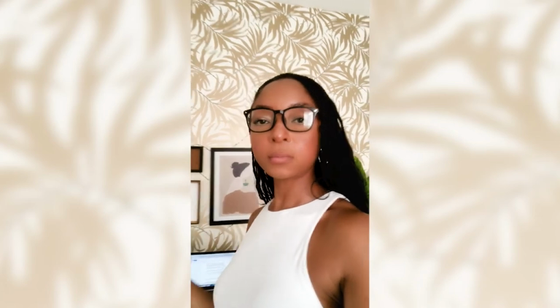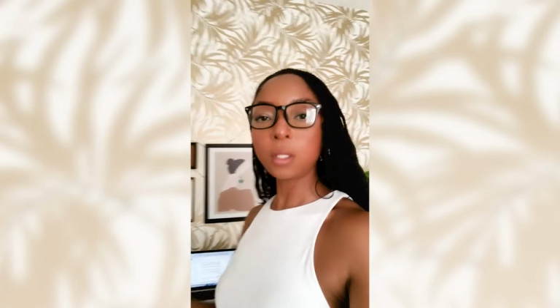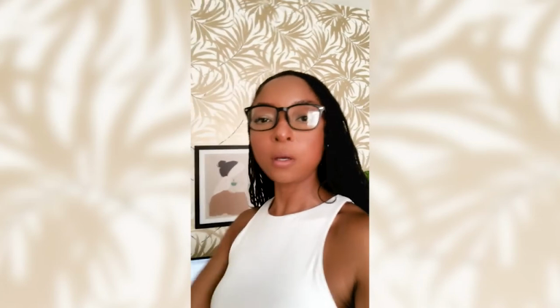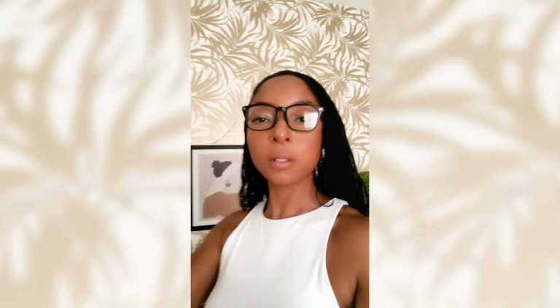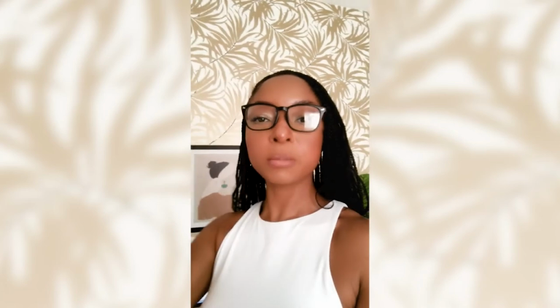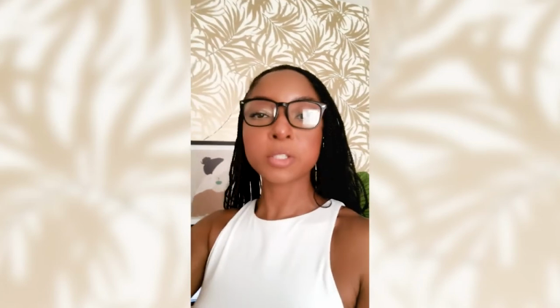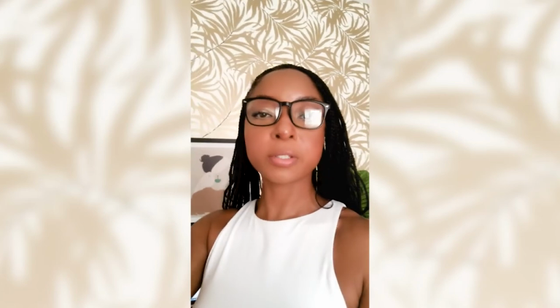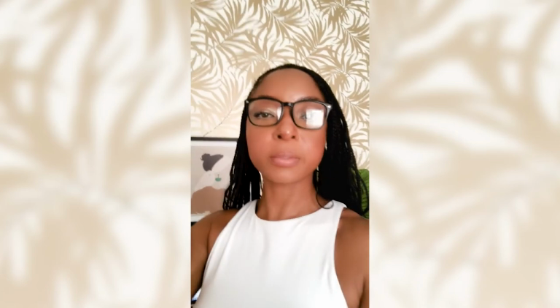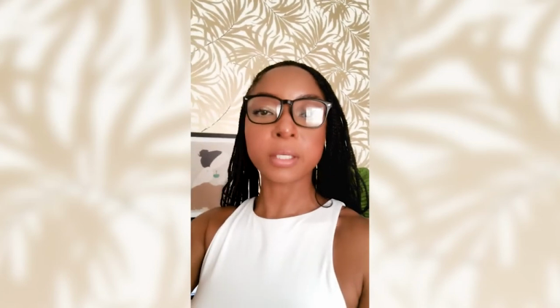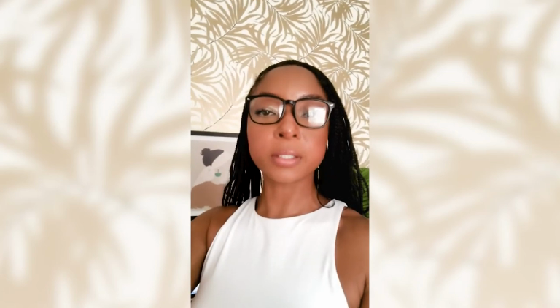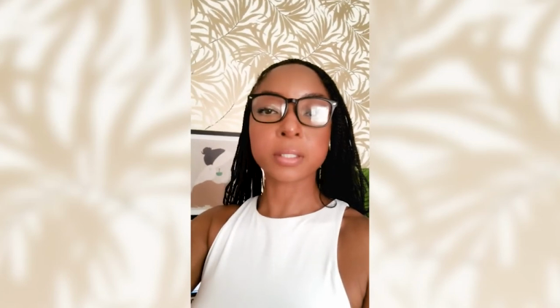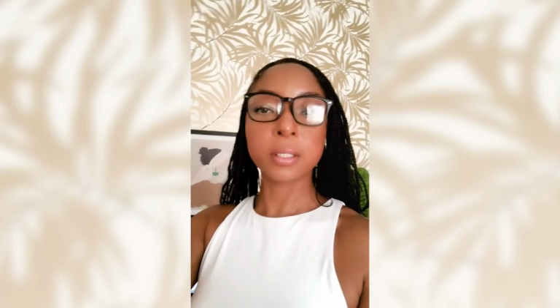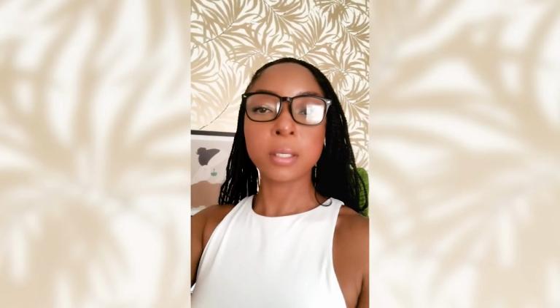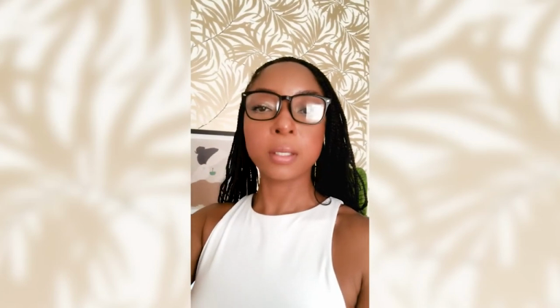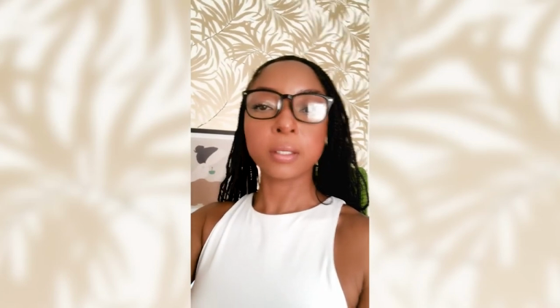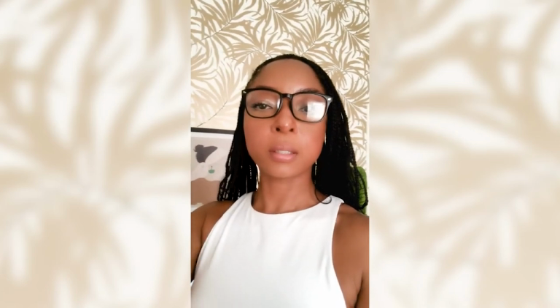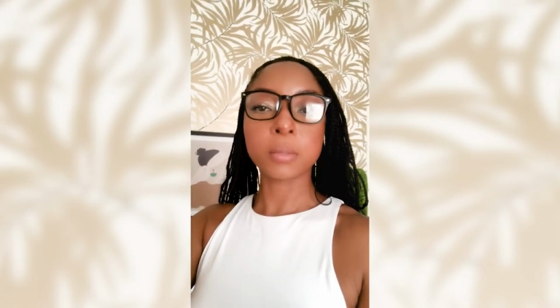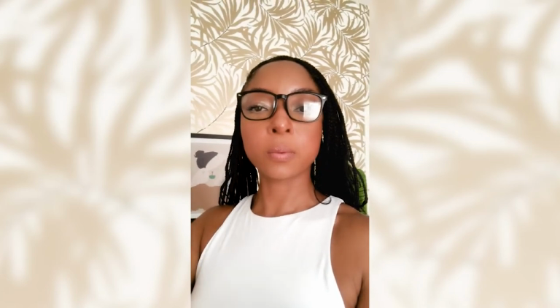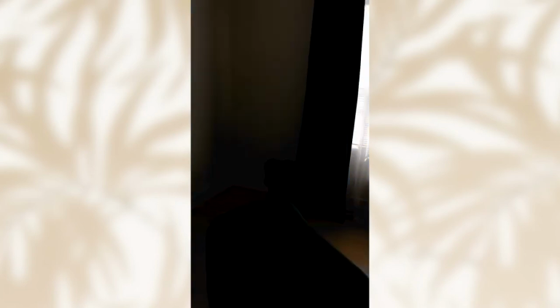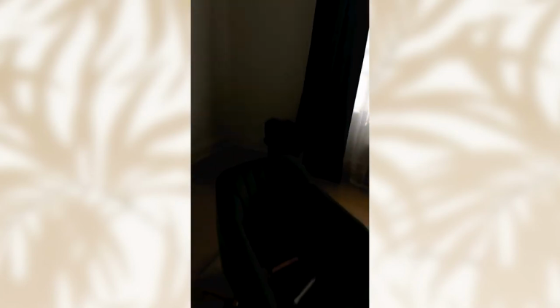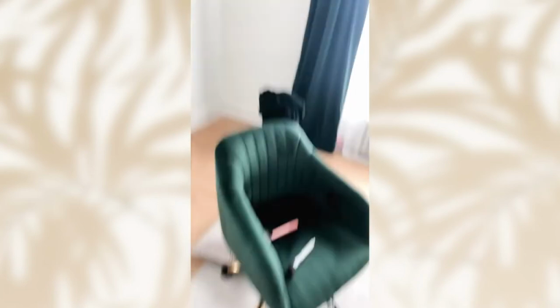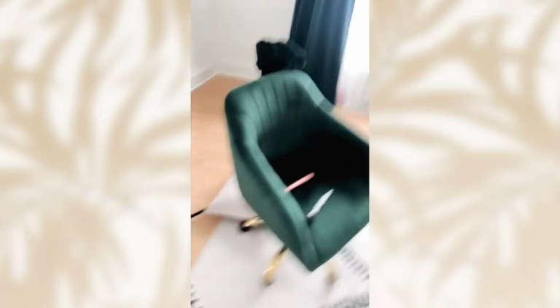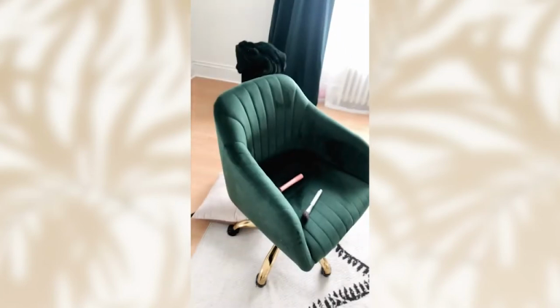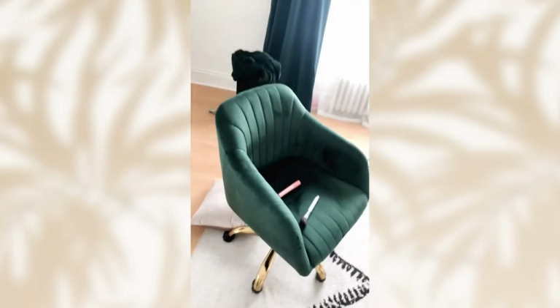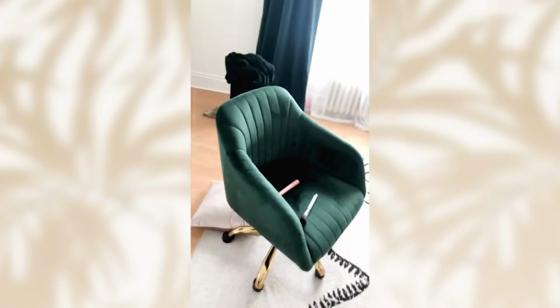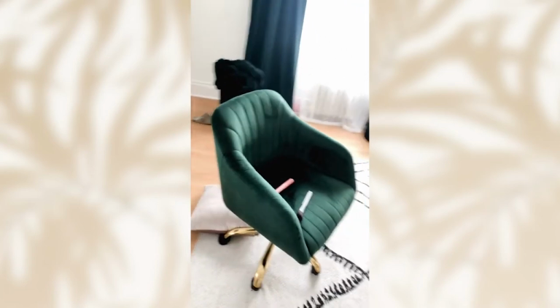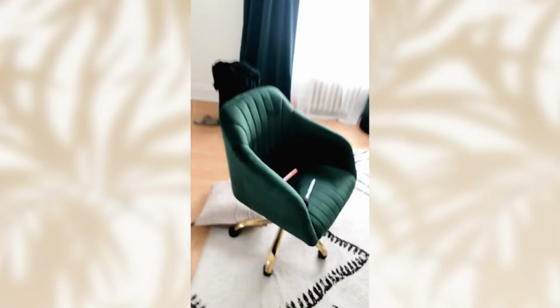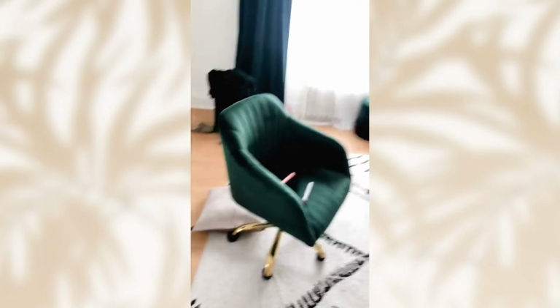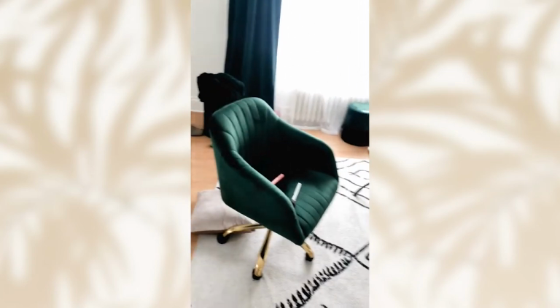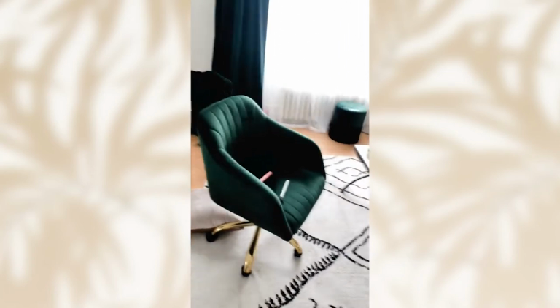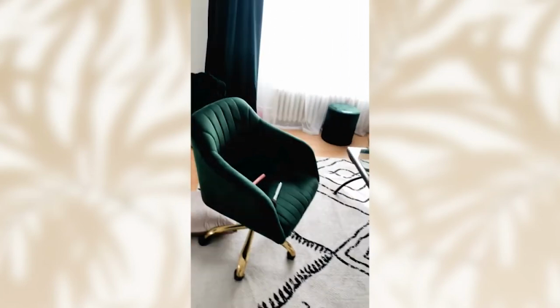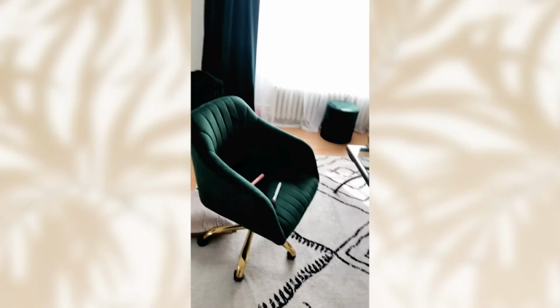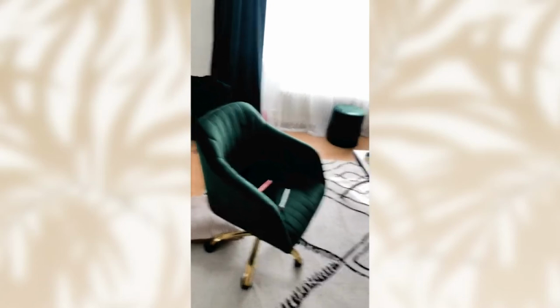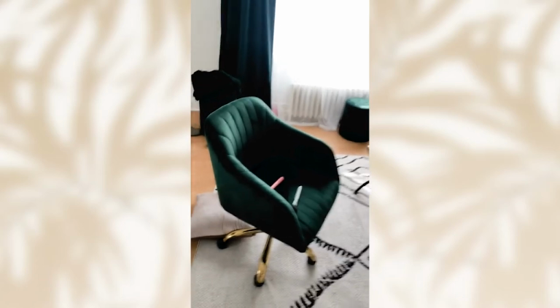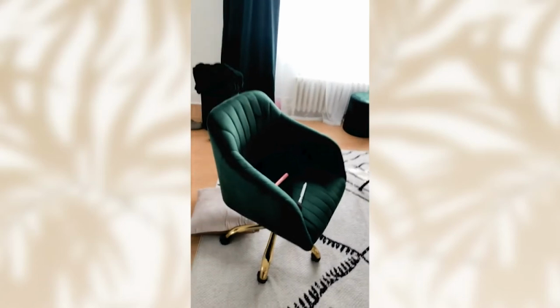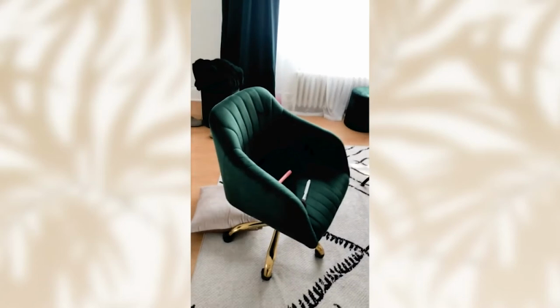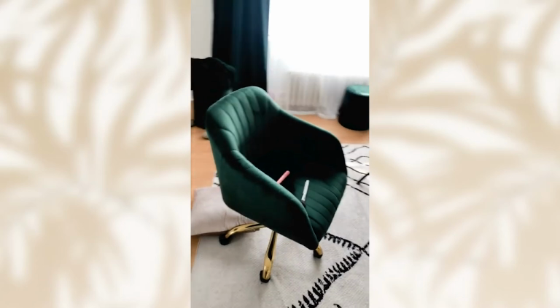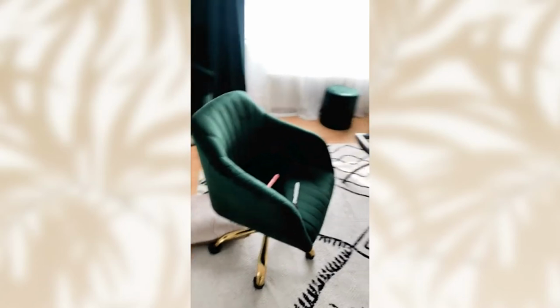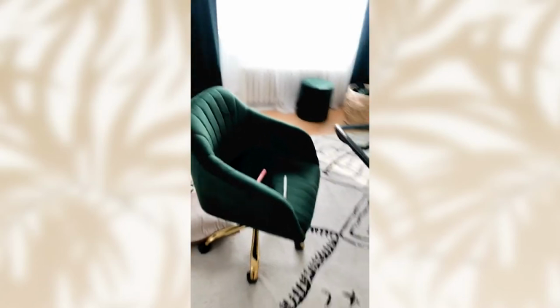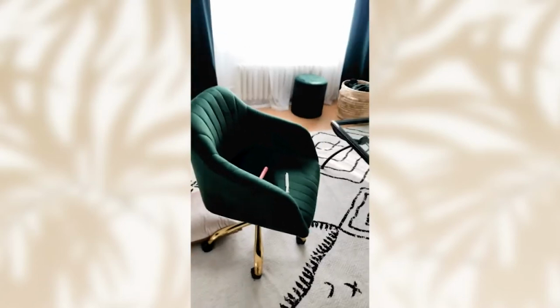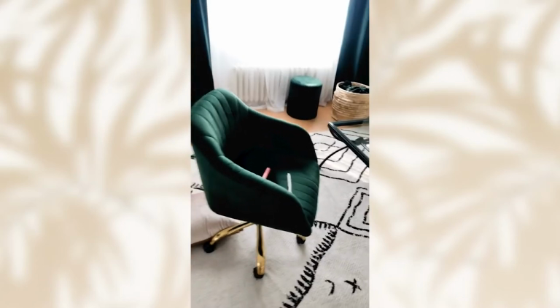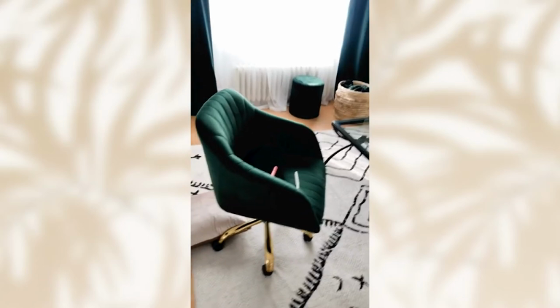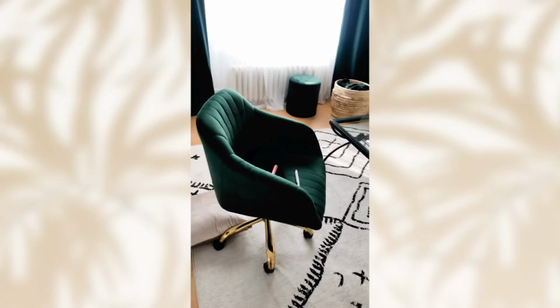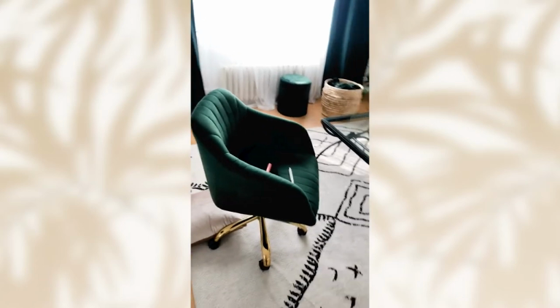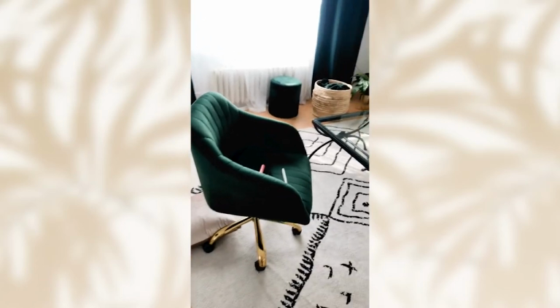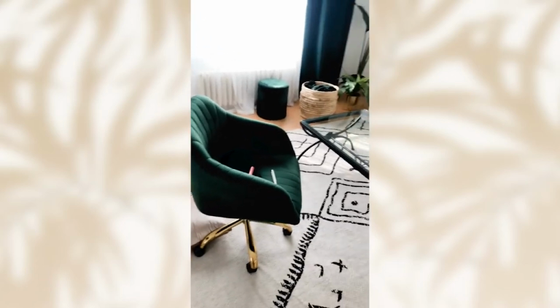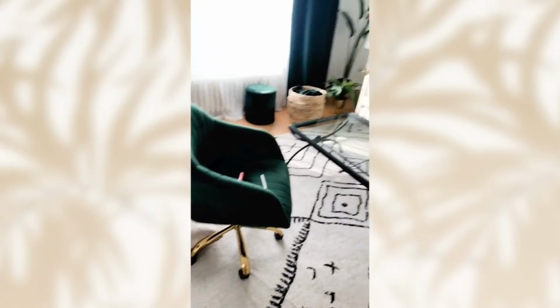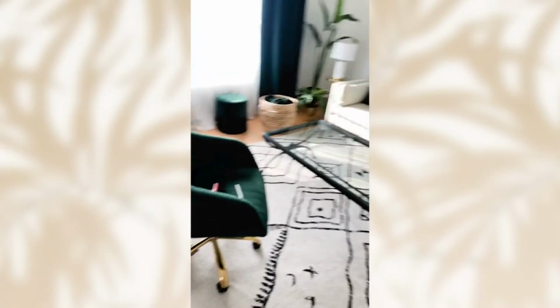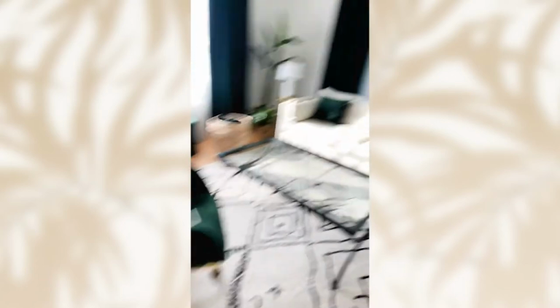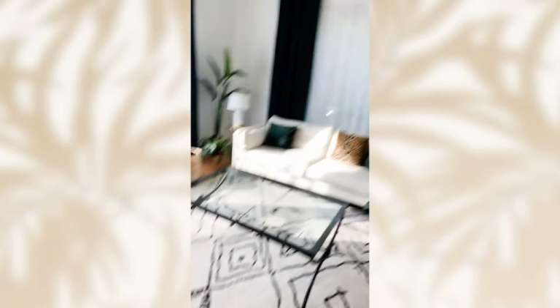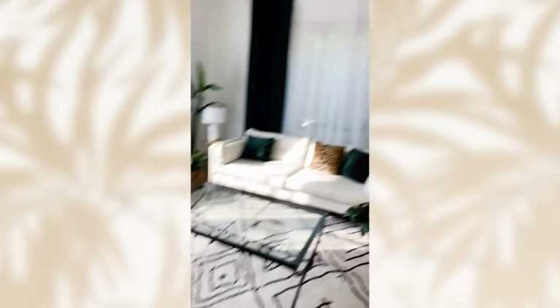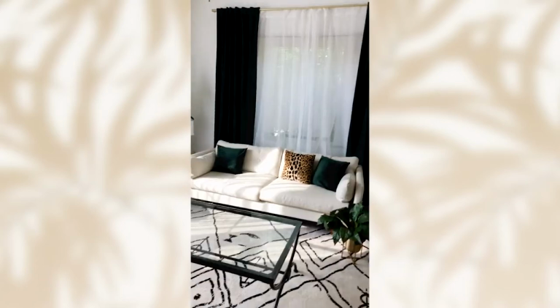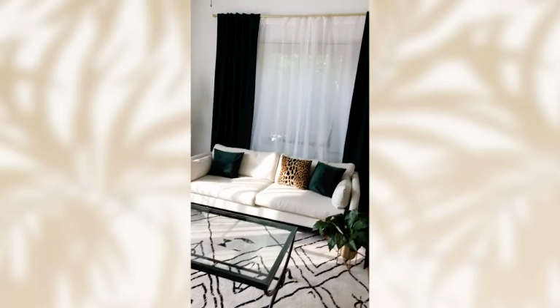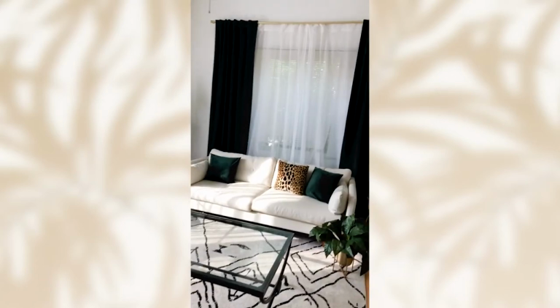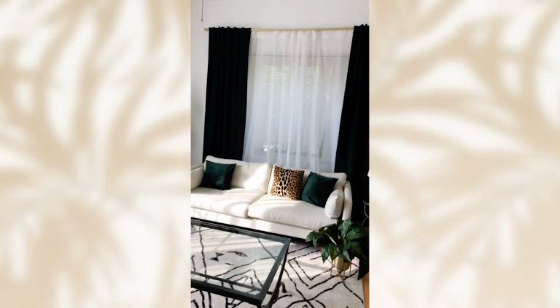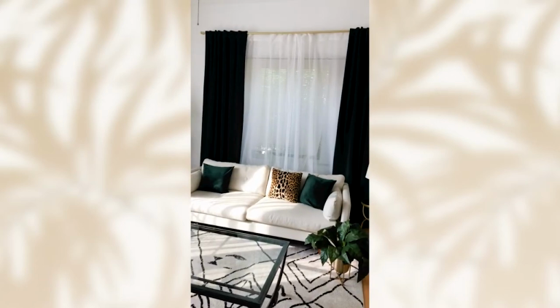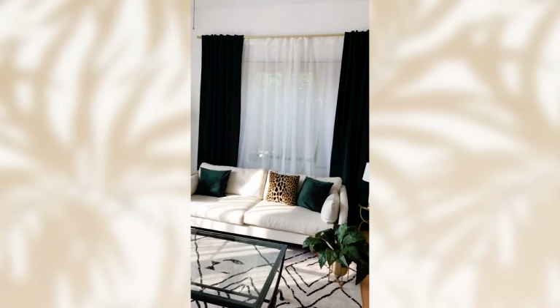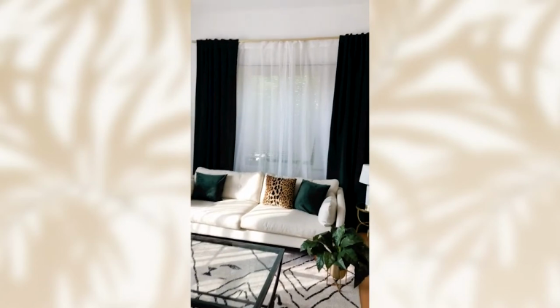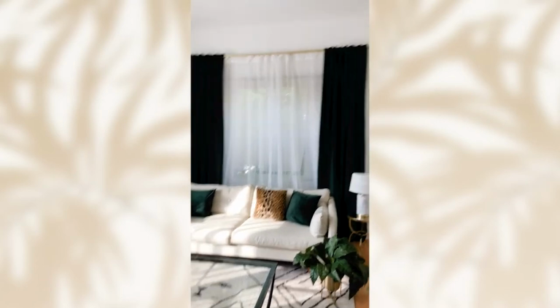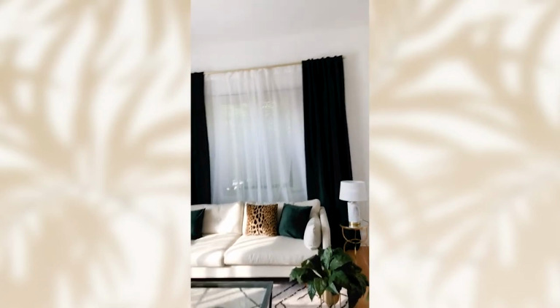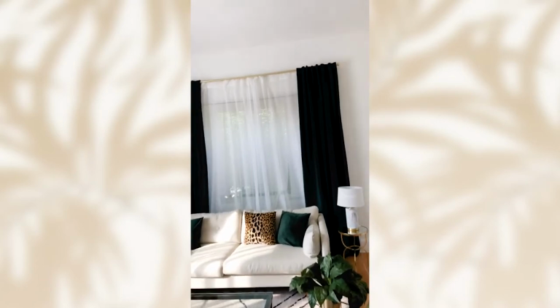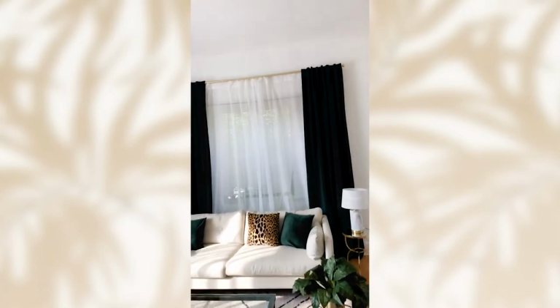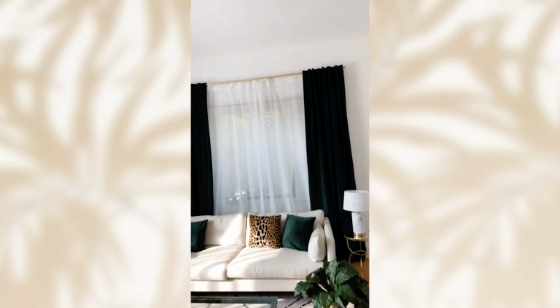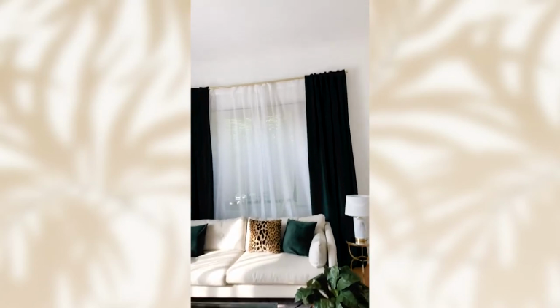Oh, let me show you something else. So, this is the chair that I sit in right now. And then the background.